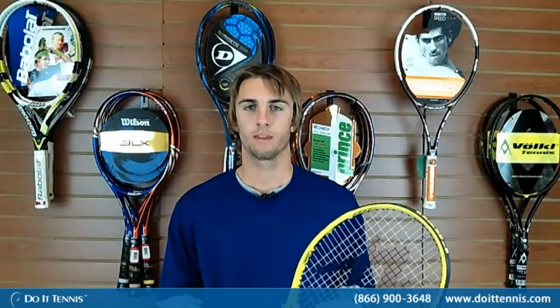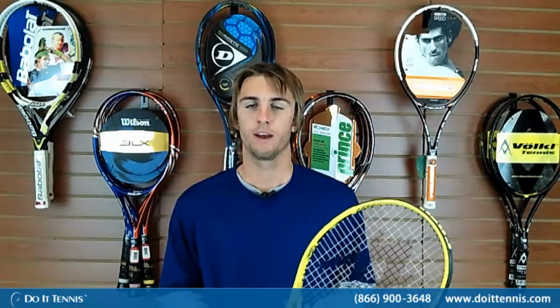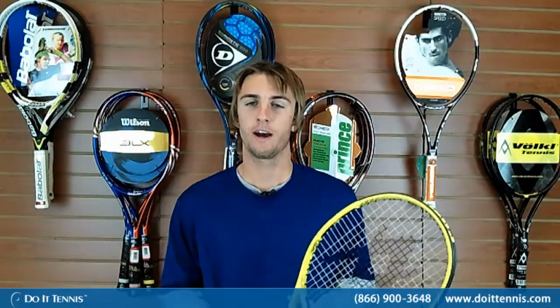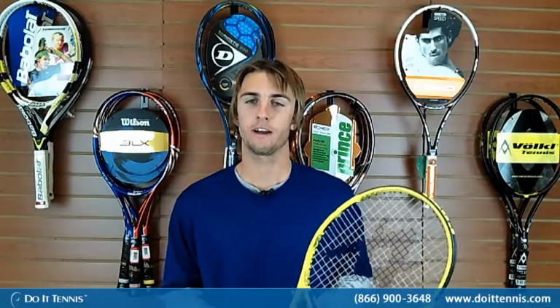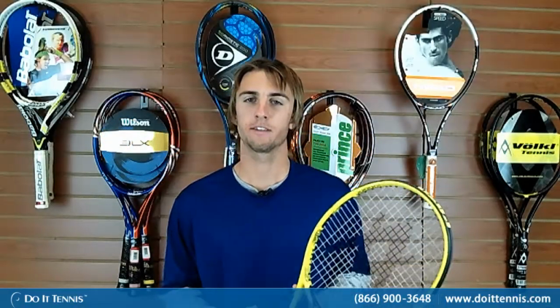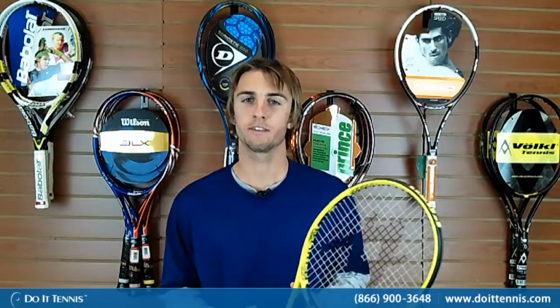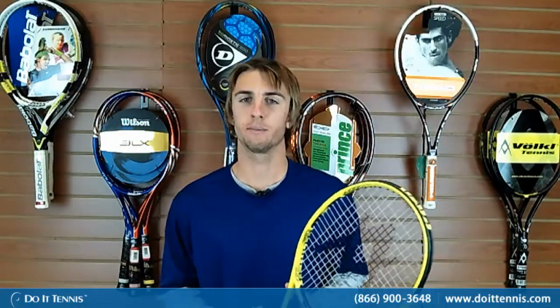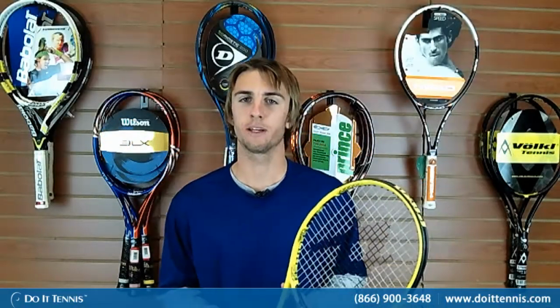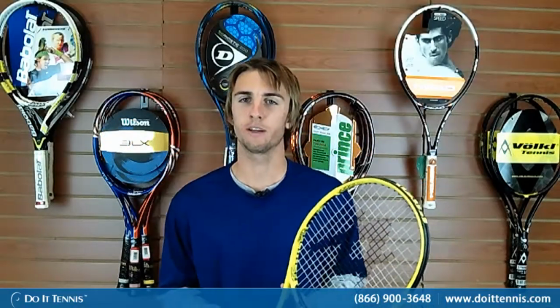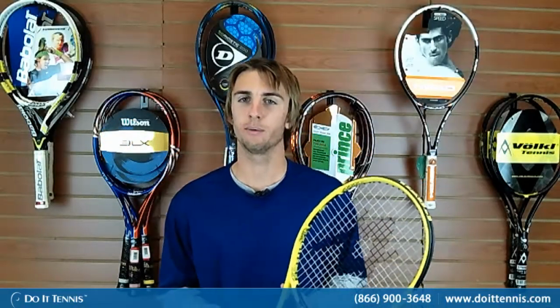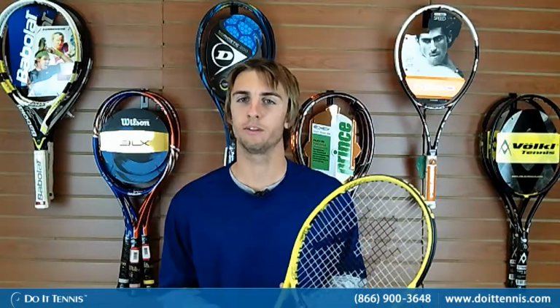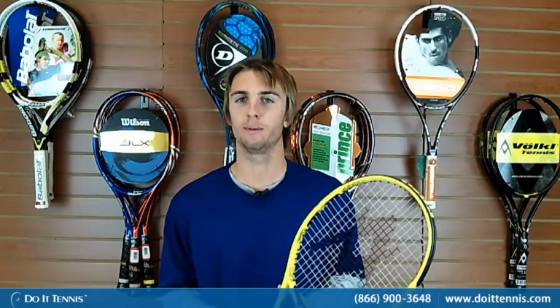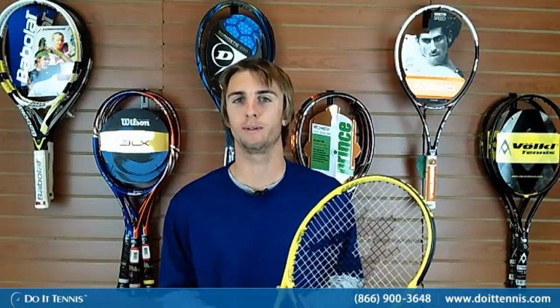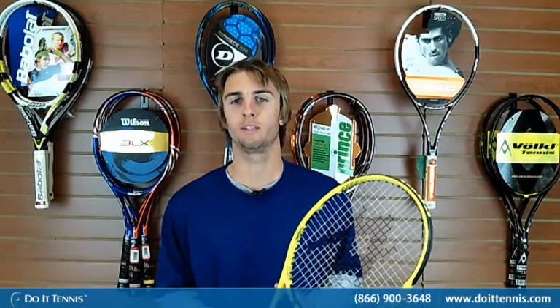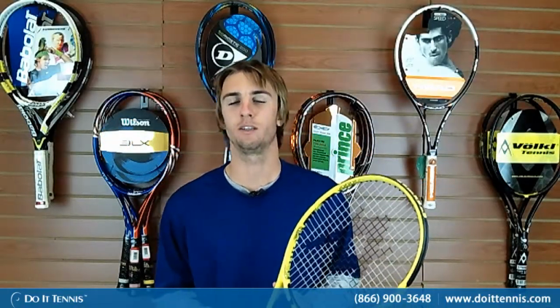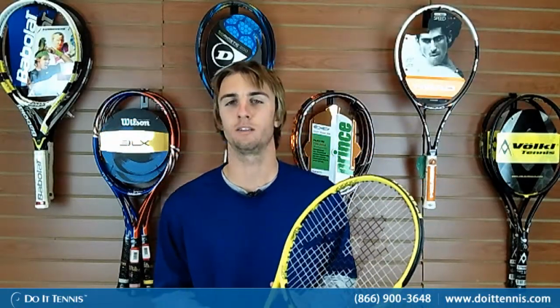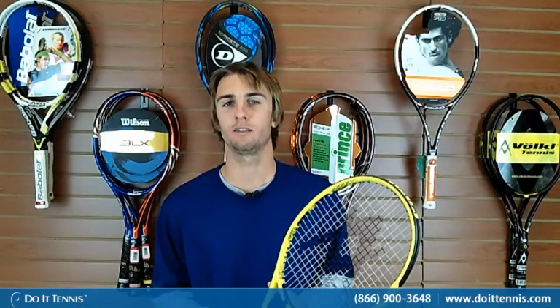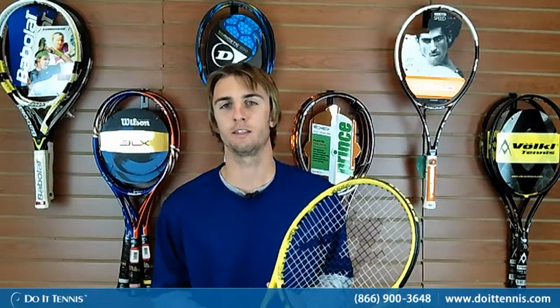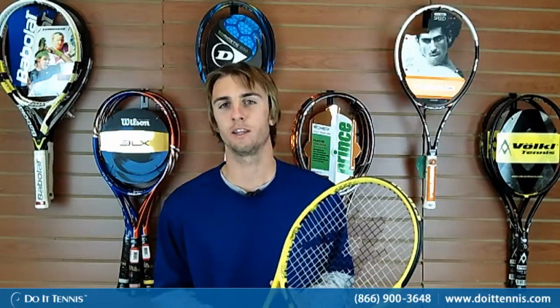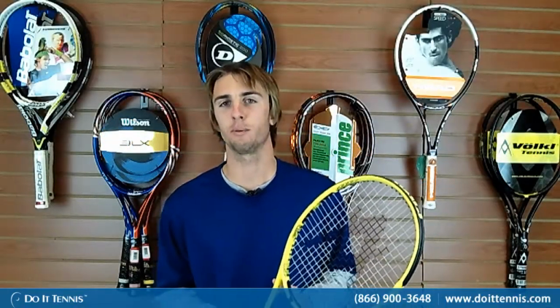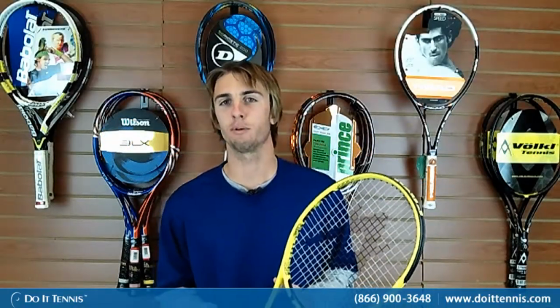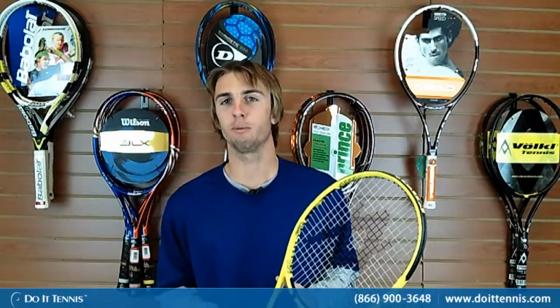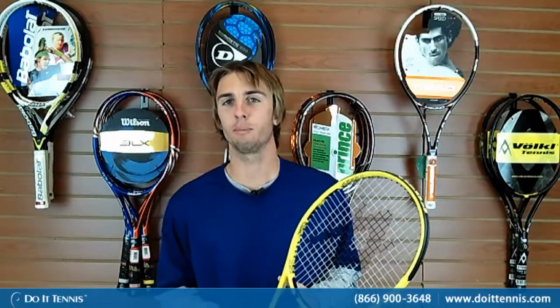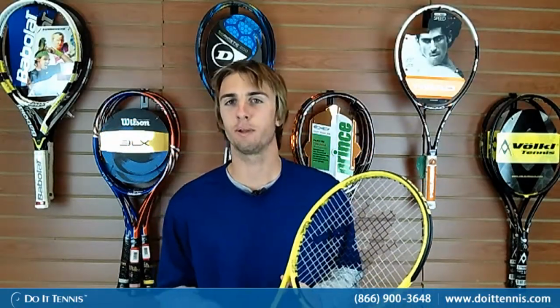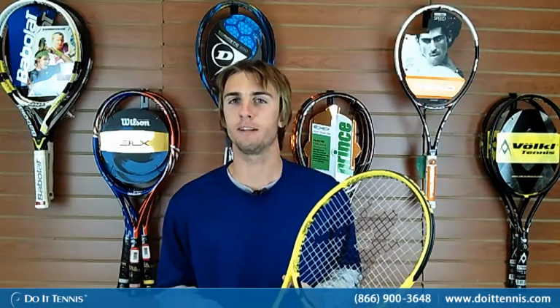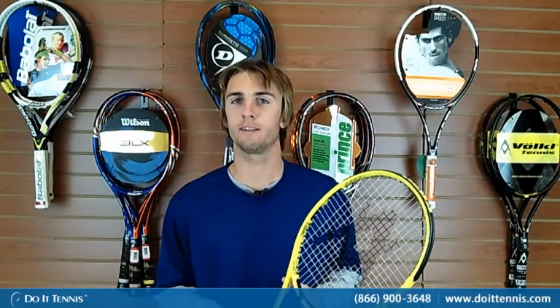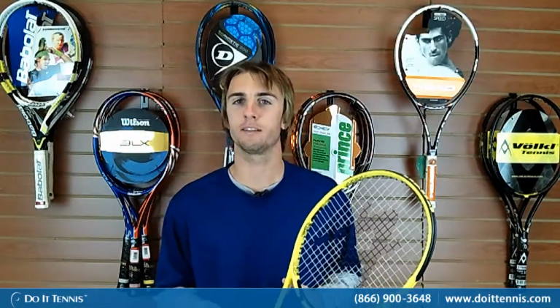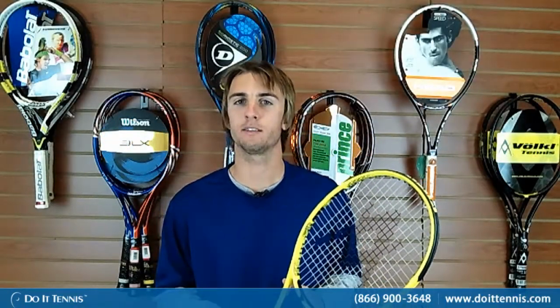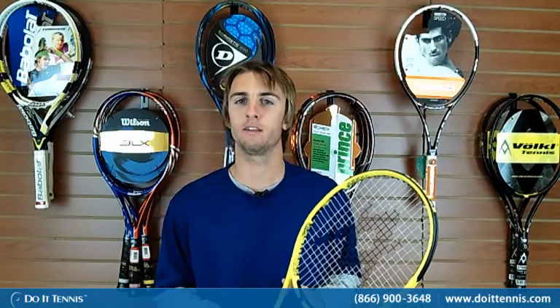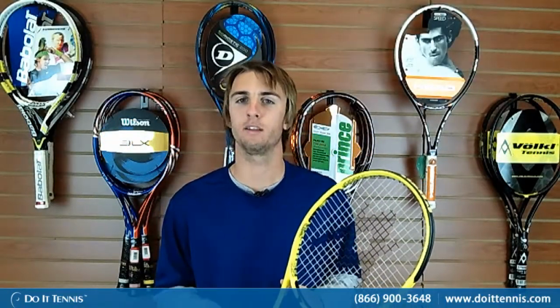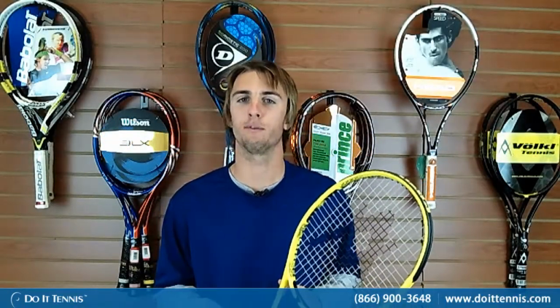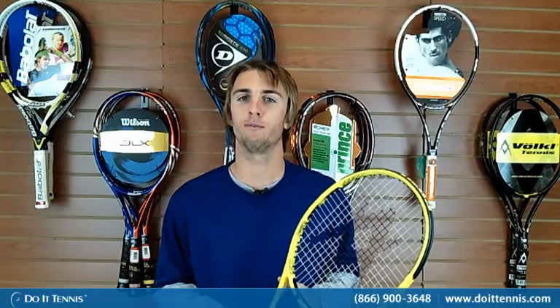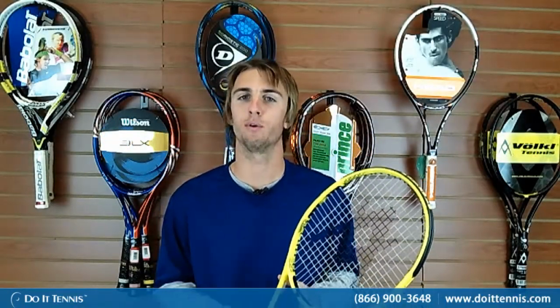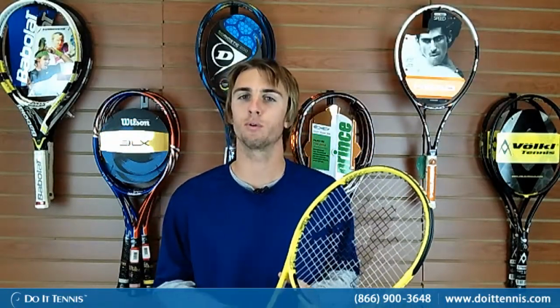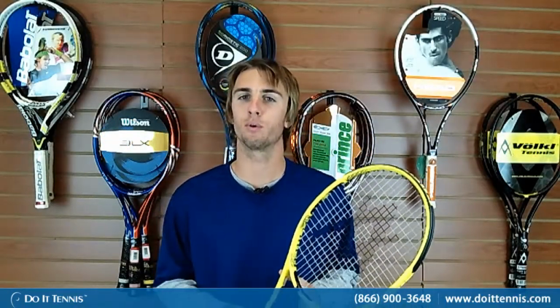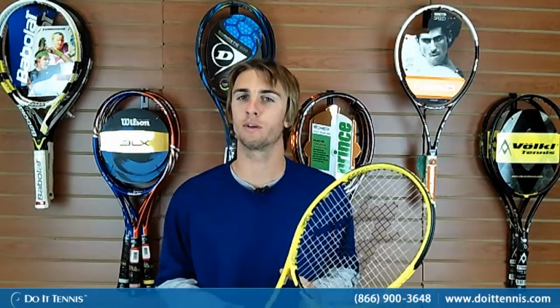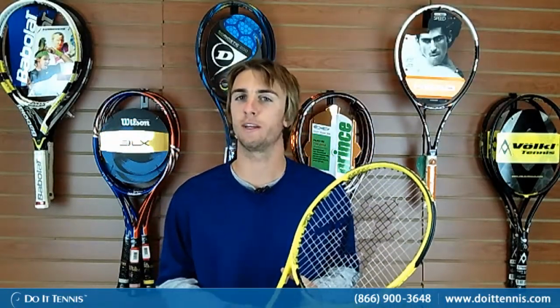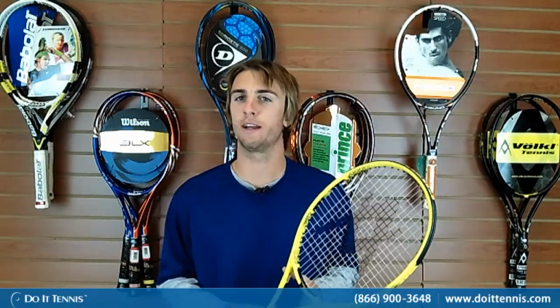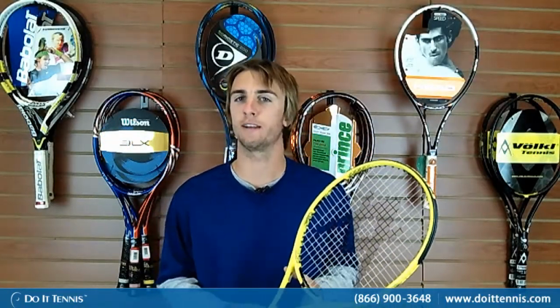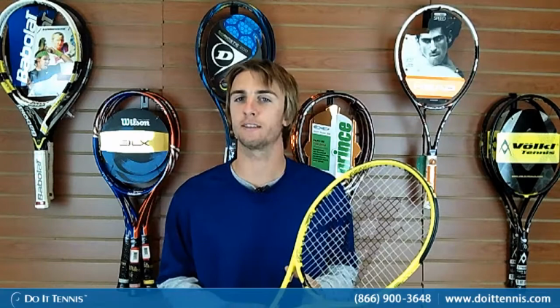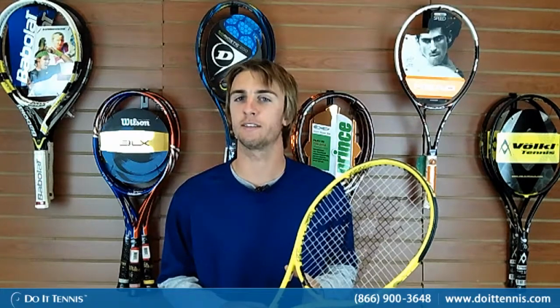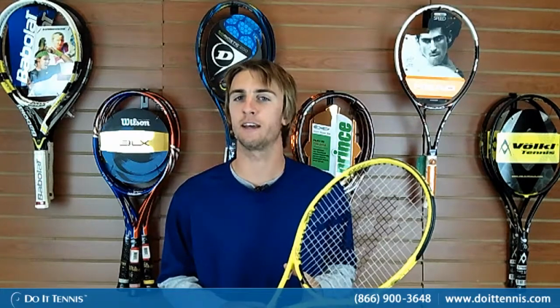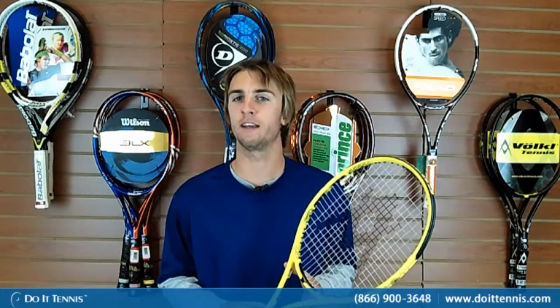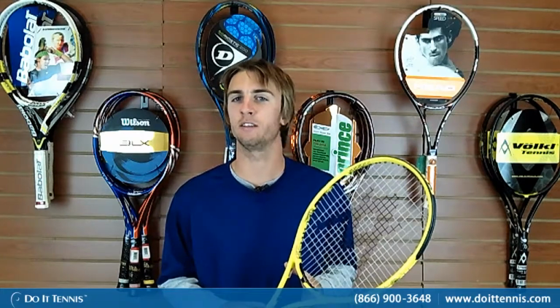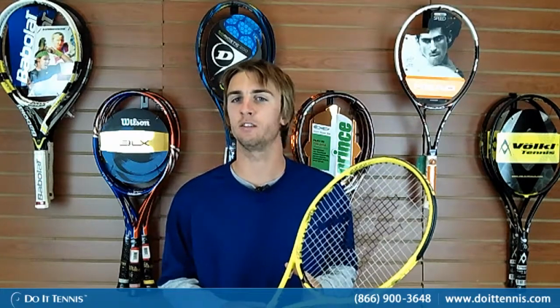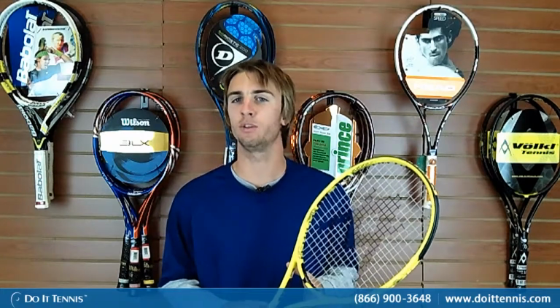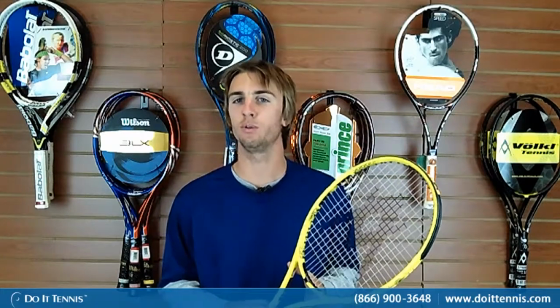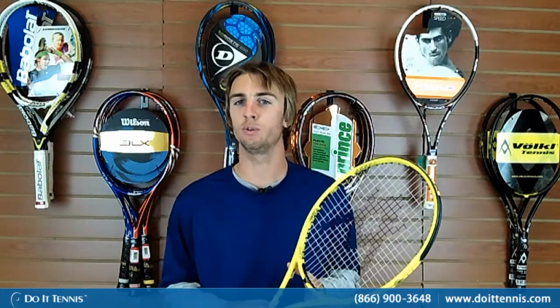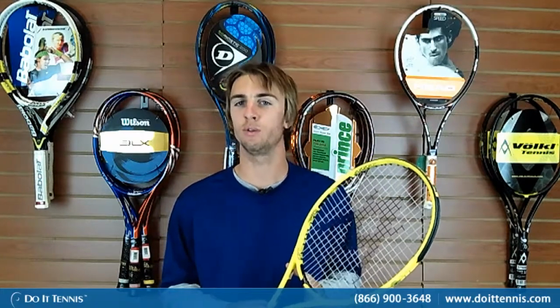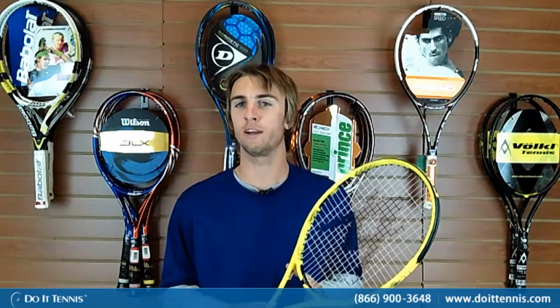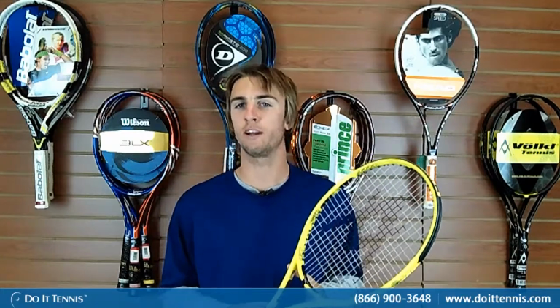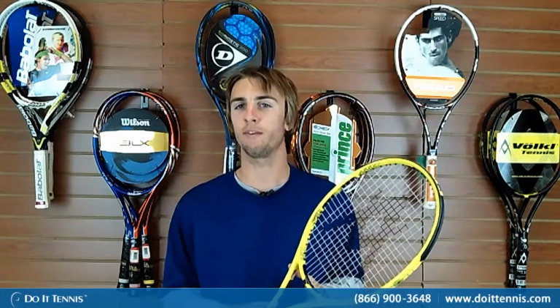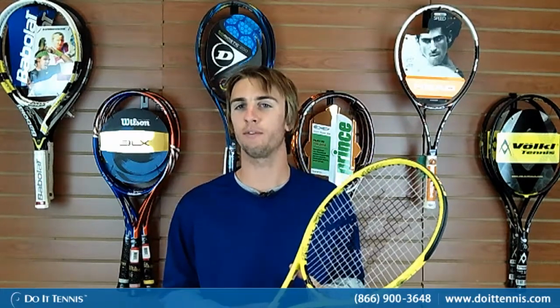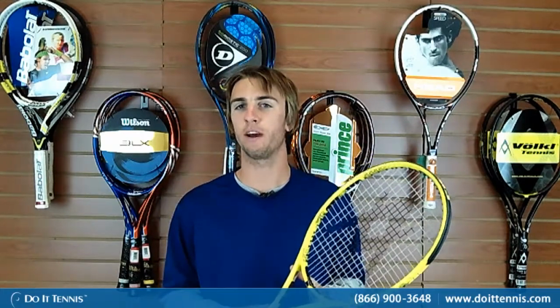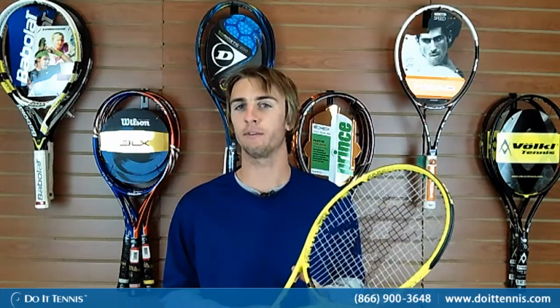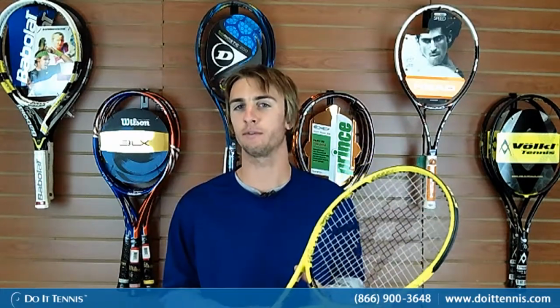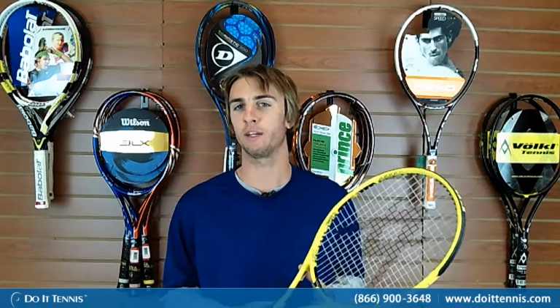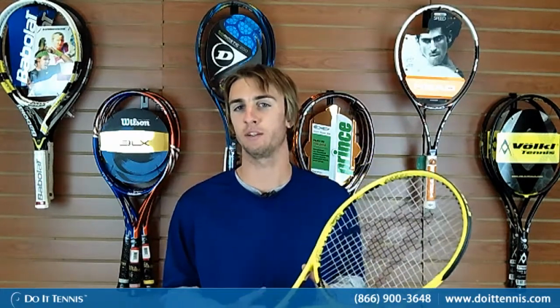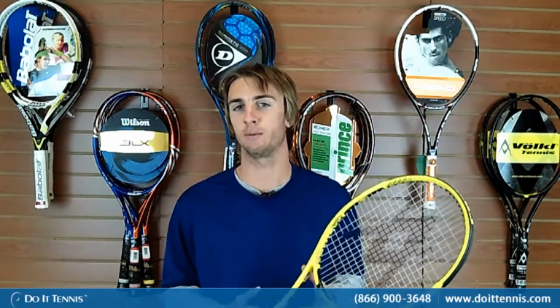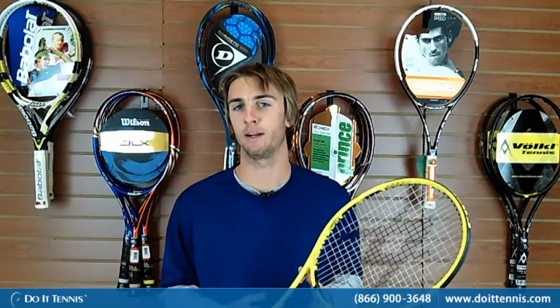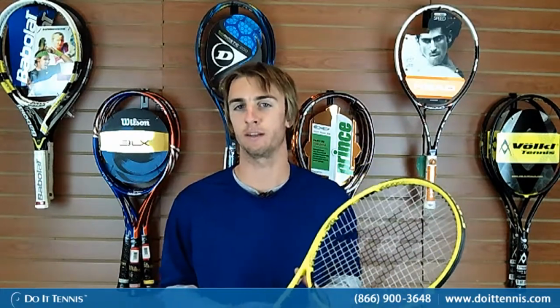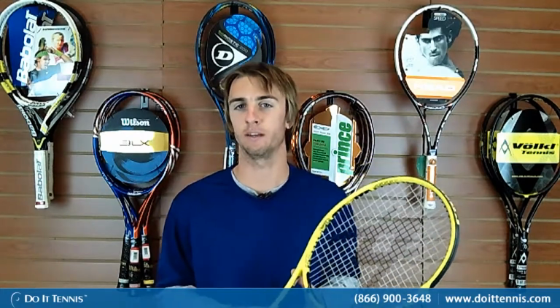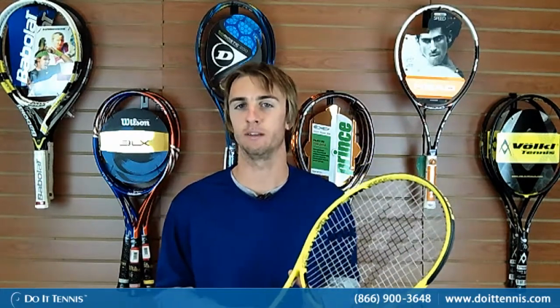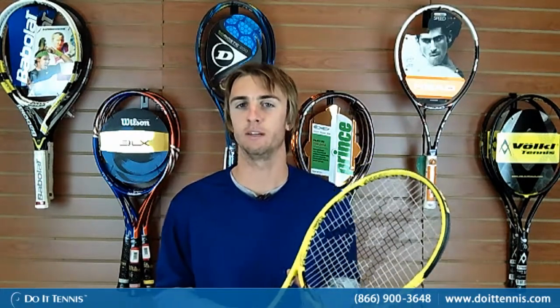Hi, this is Micah with Do It Tennis and today we're going to be playtesting the Volkl Organics 10-295 Tennis Racket.